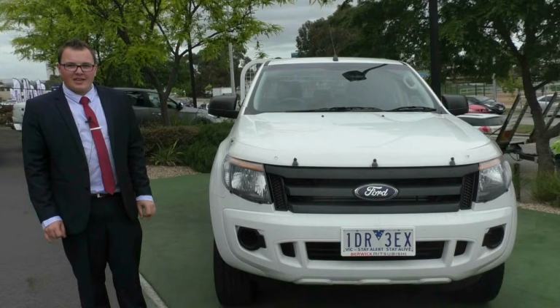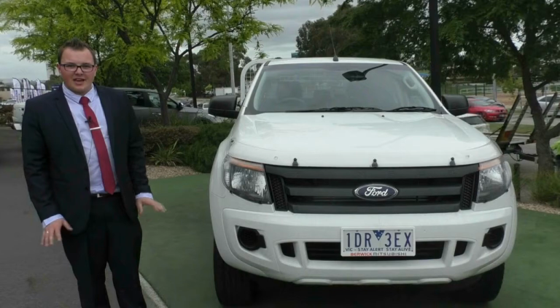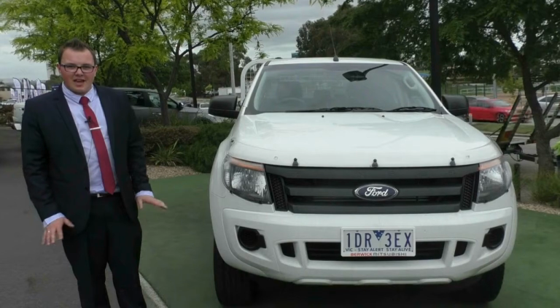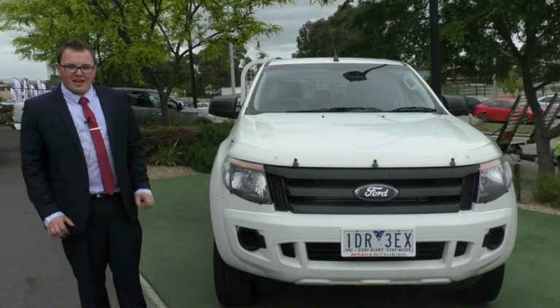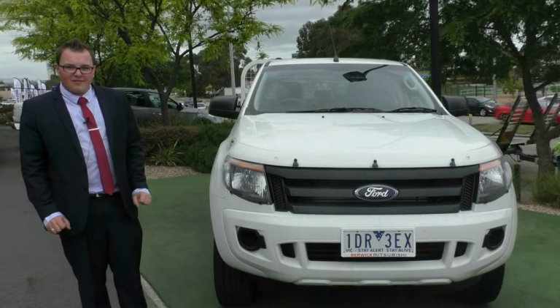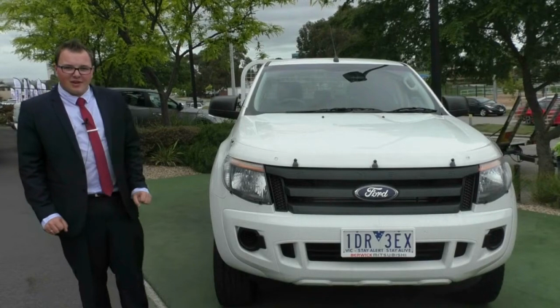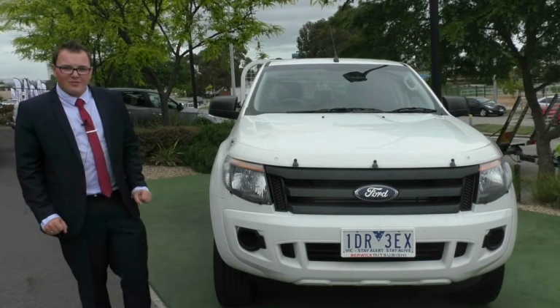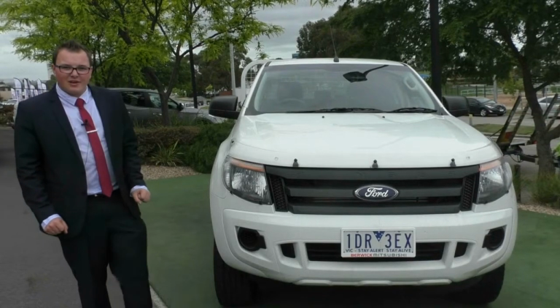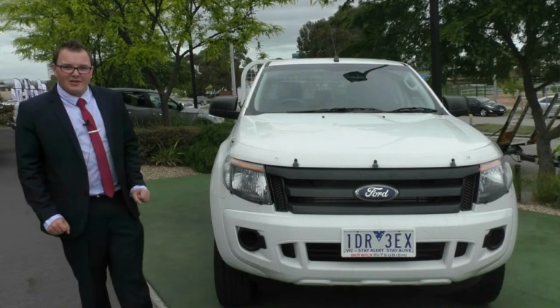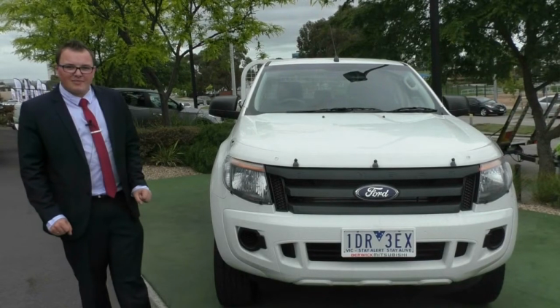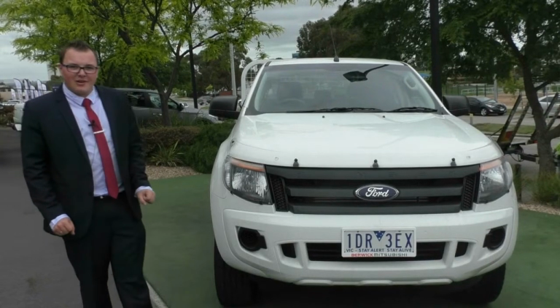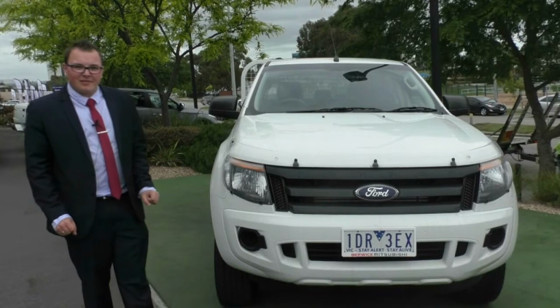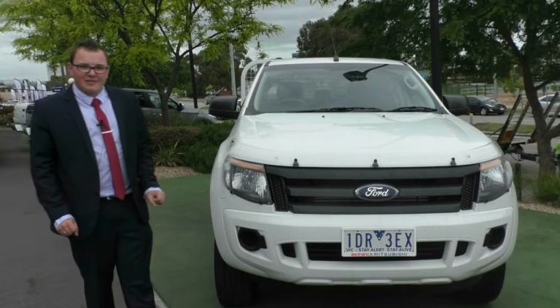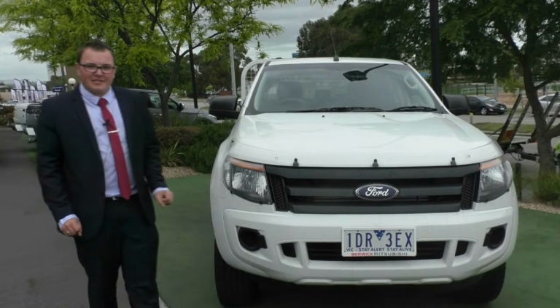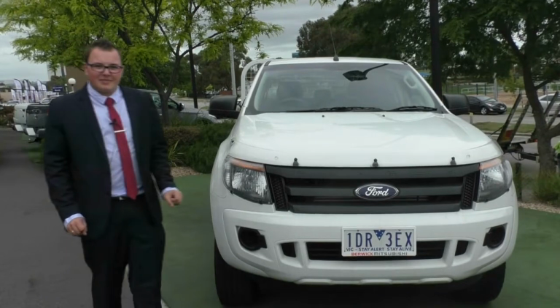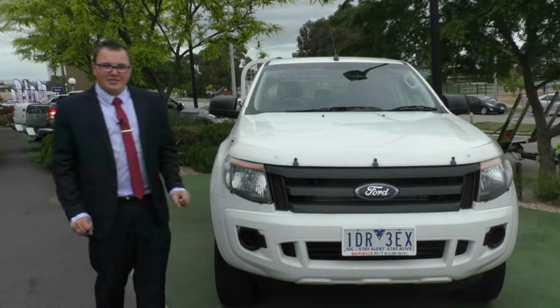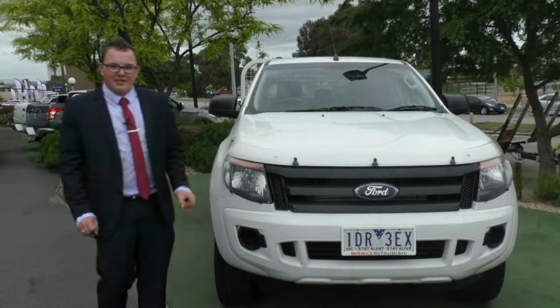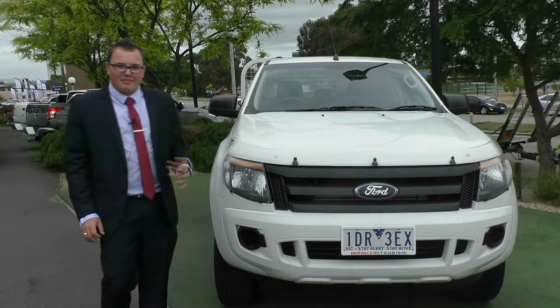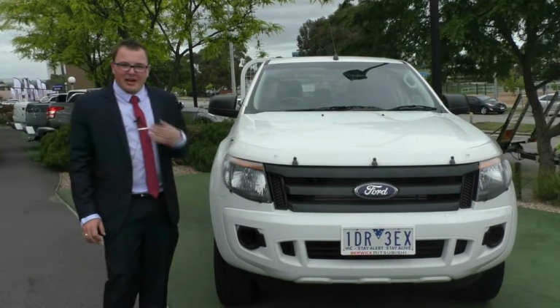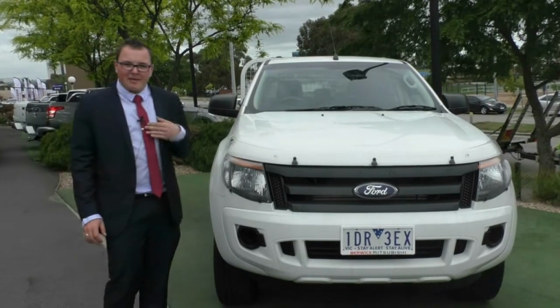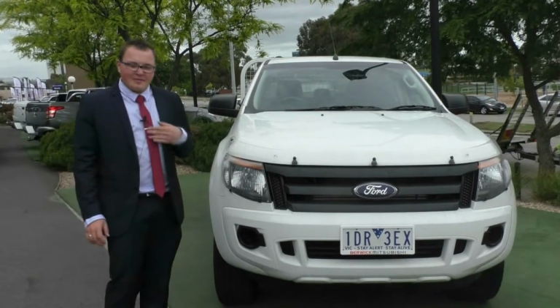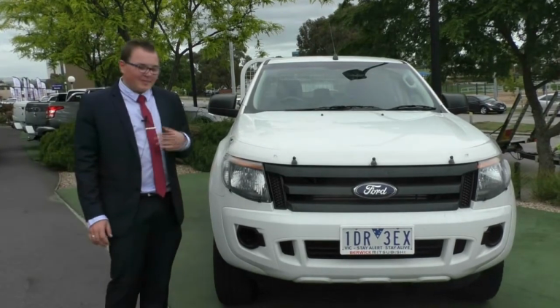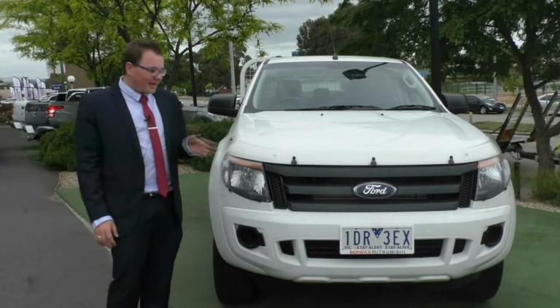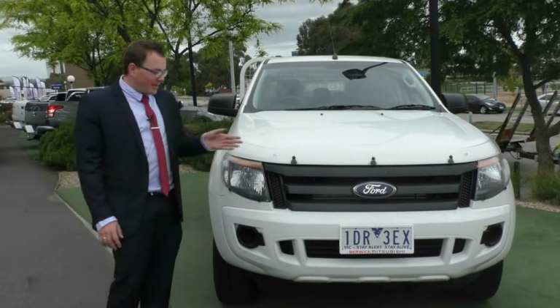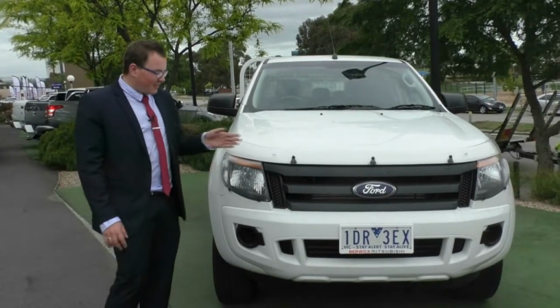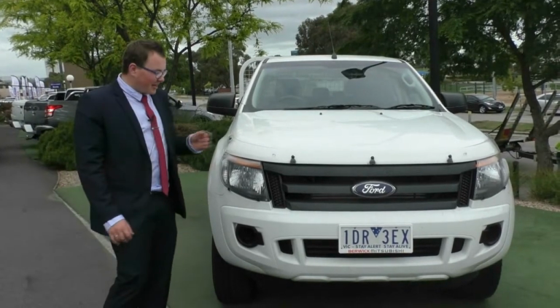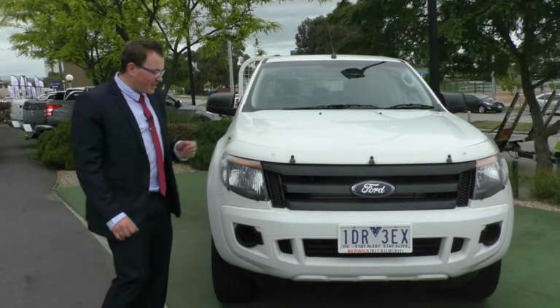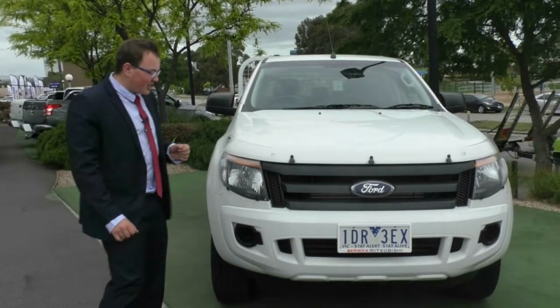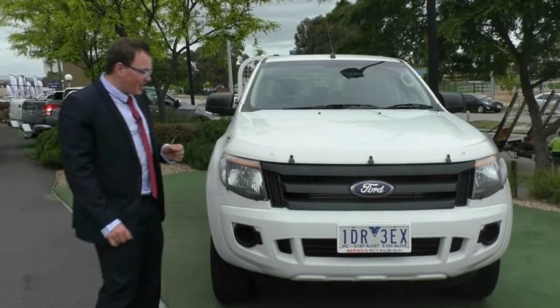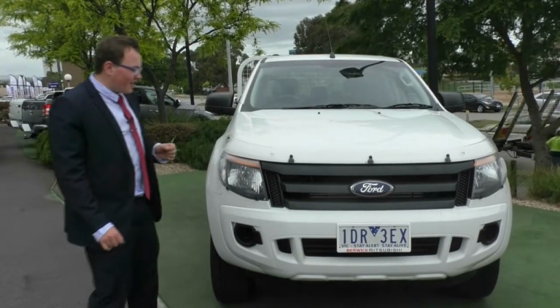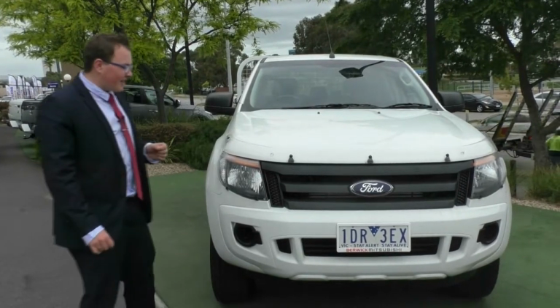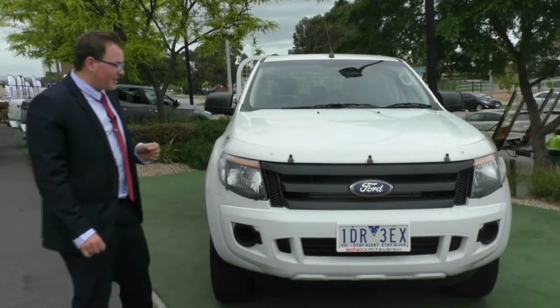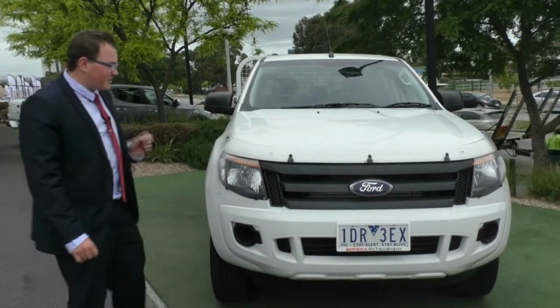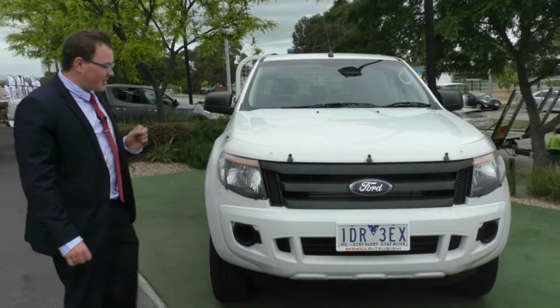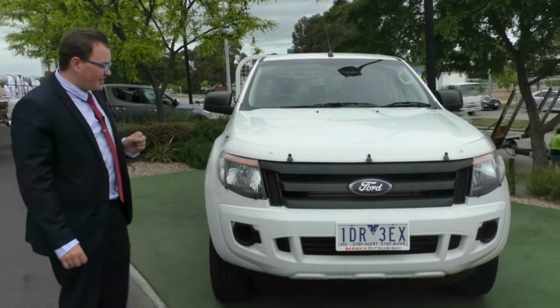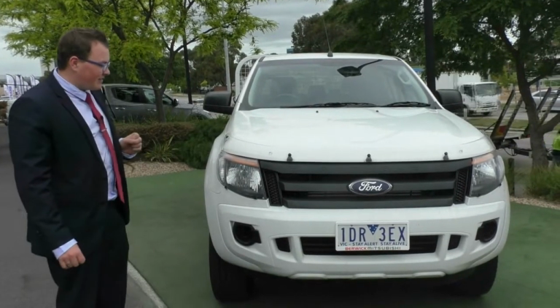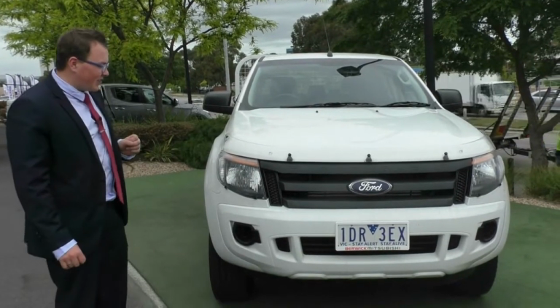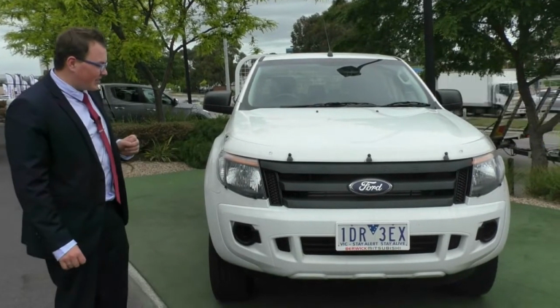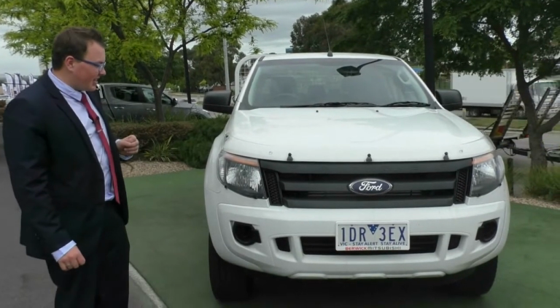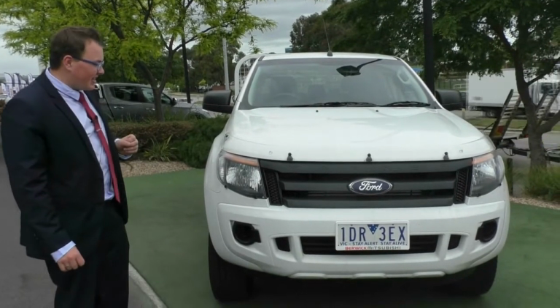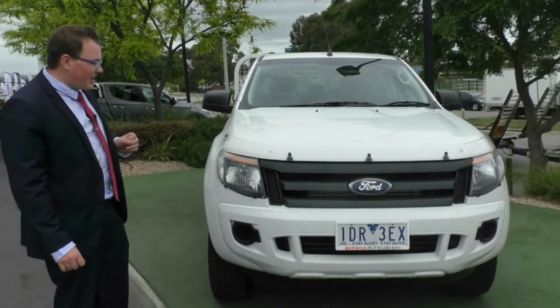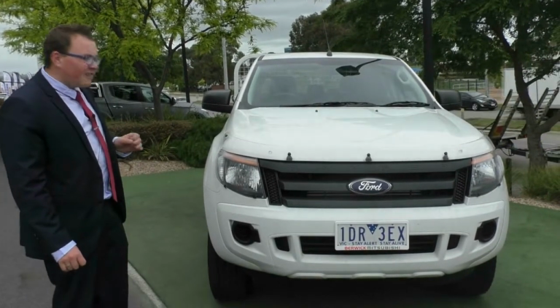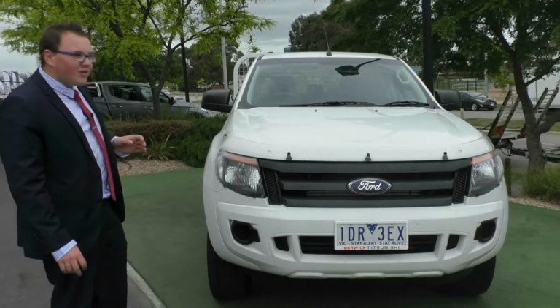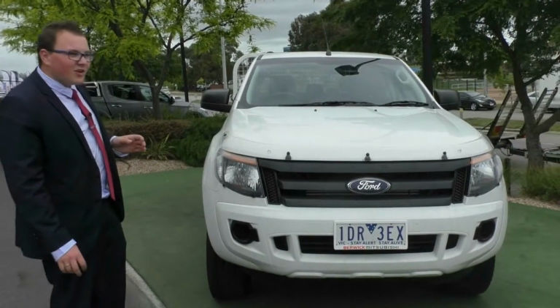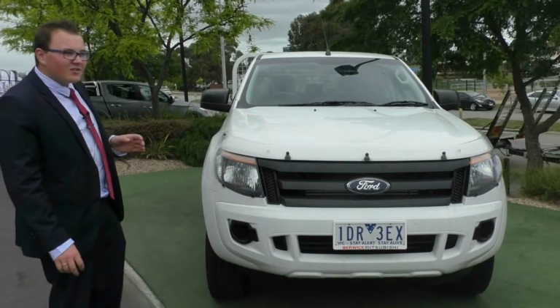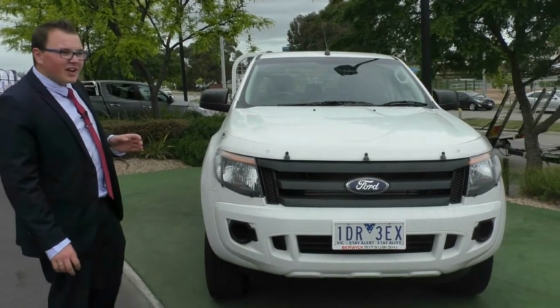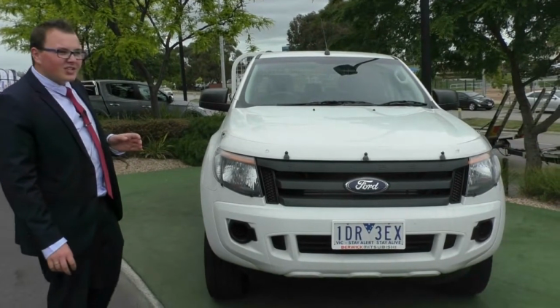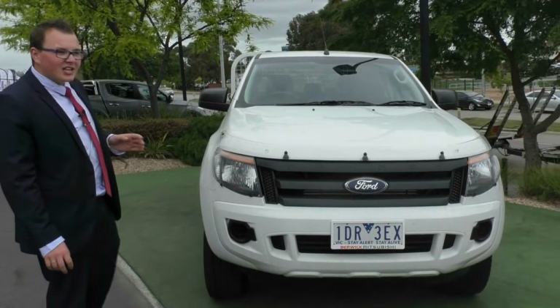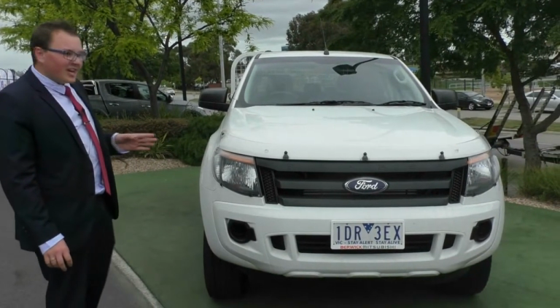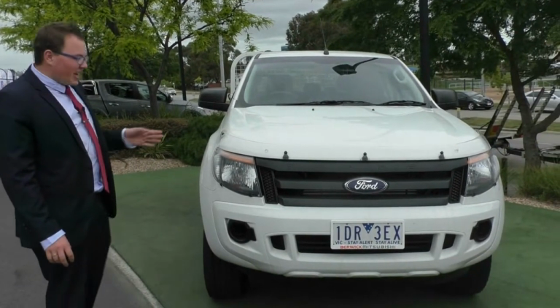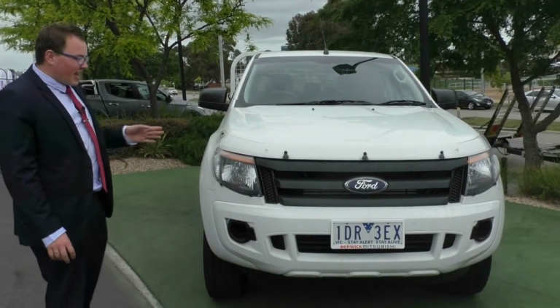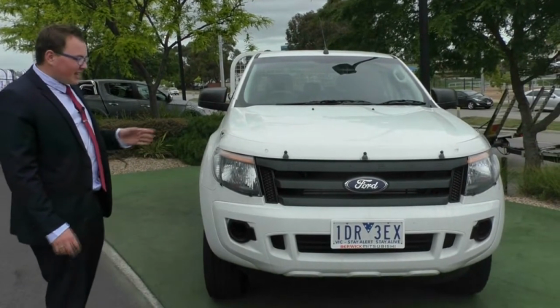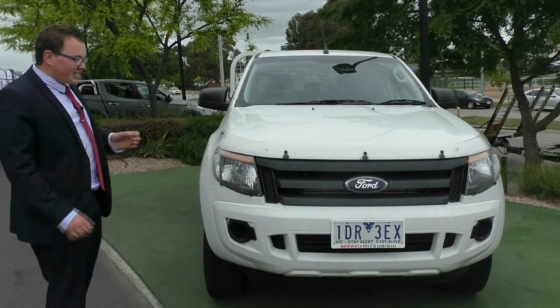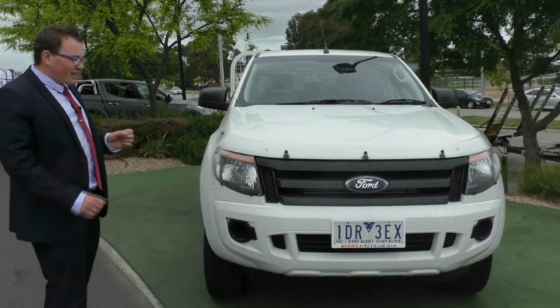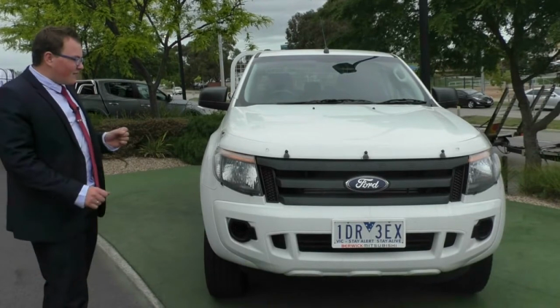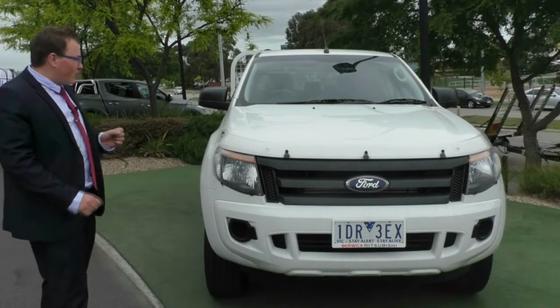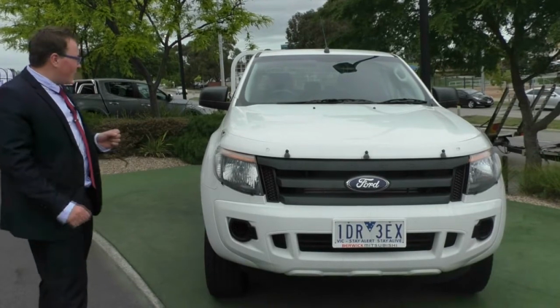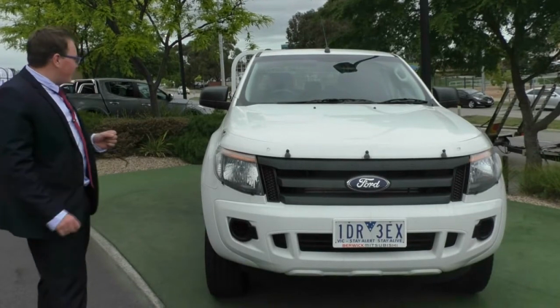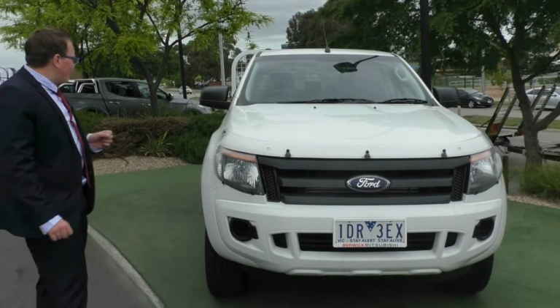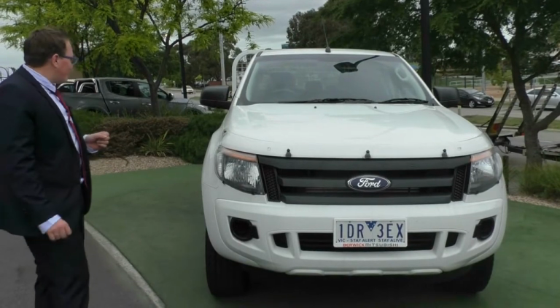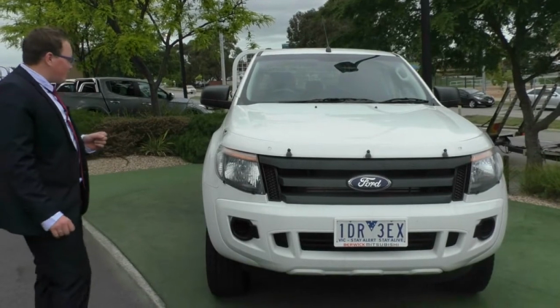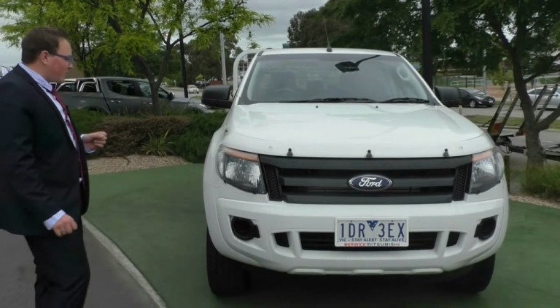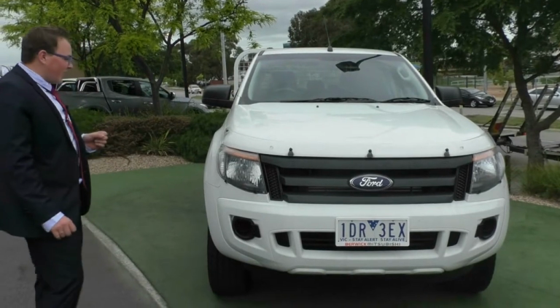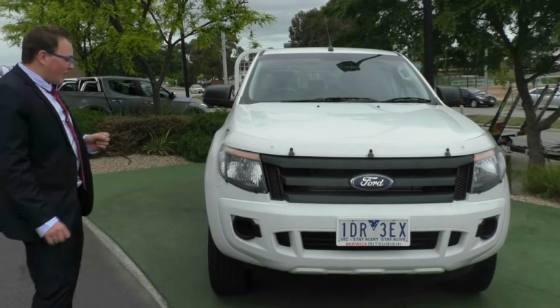Hi everyone. Welcome to Berwick Mitsubishi. My name is Matt and I'm here to show you around this 2014 Ford Ranger XL 4x4 dual cab.